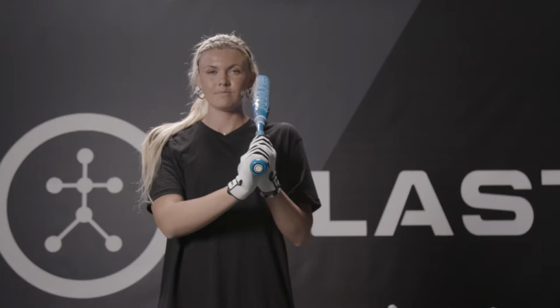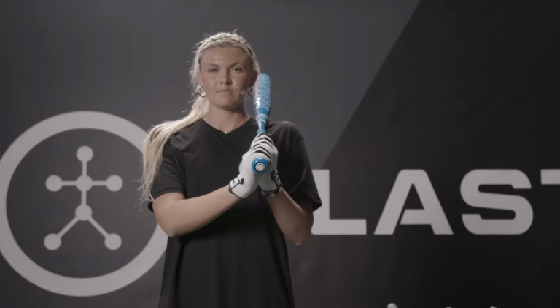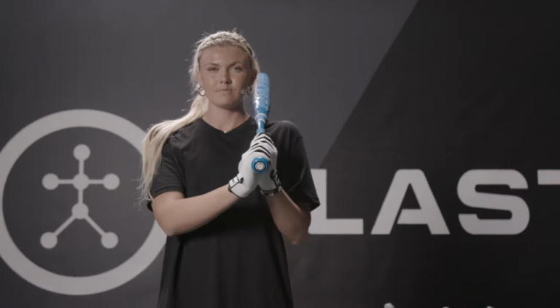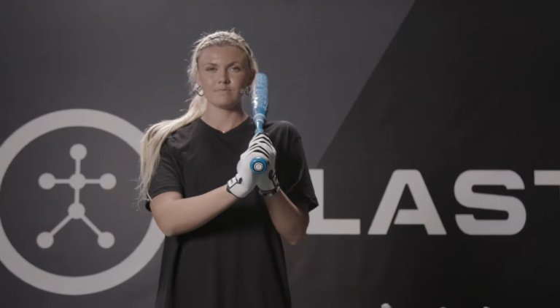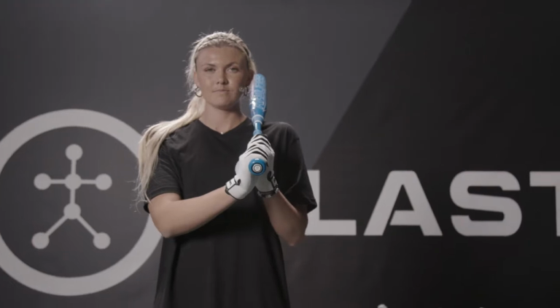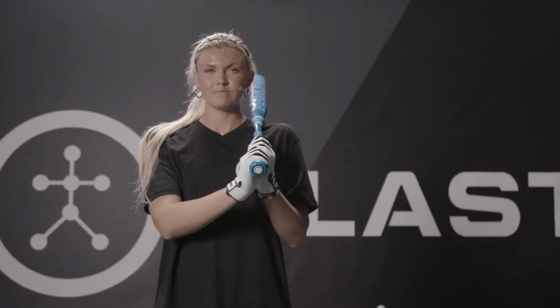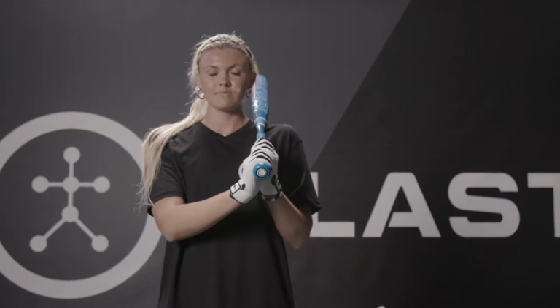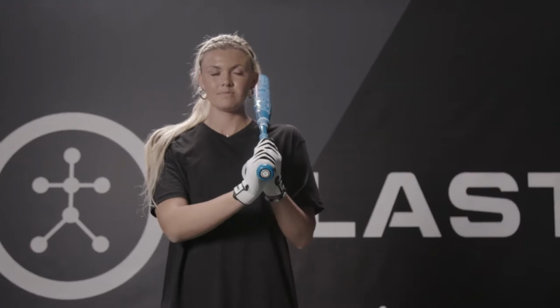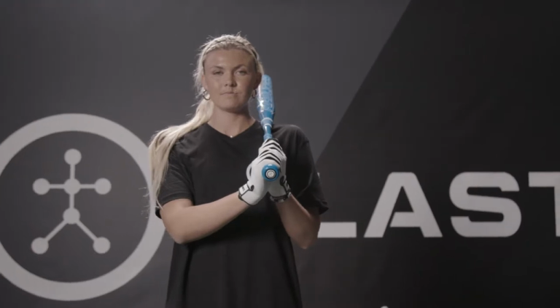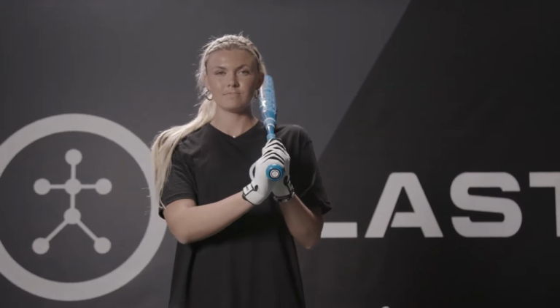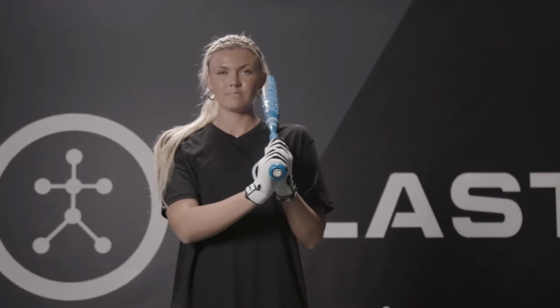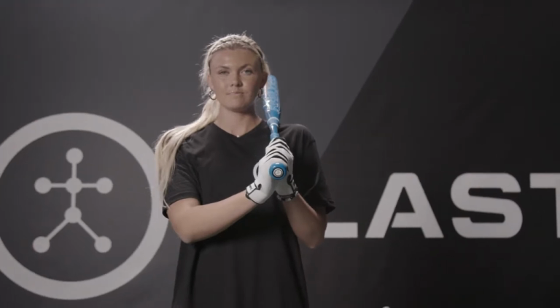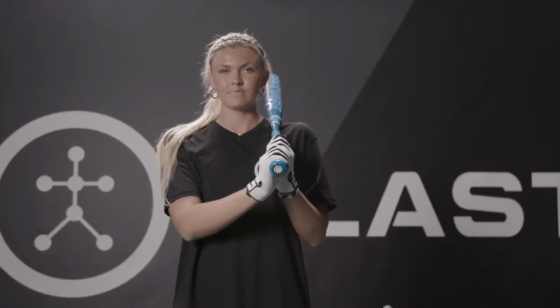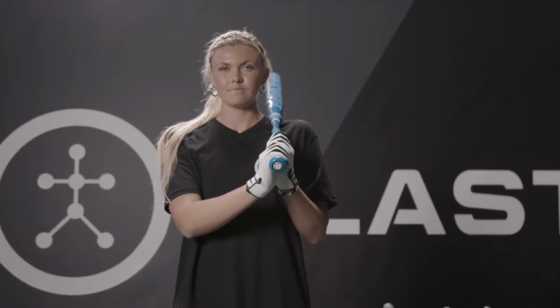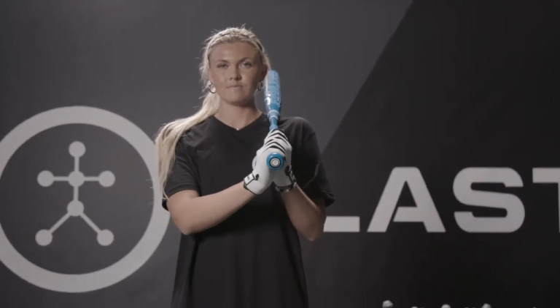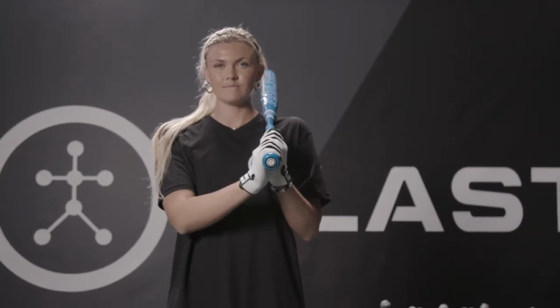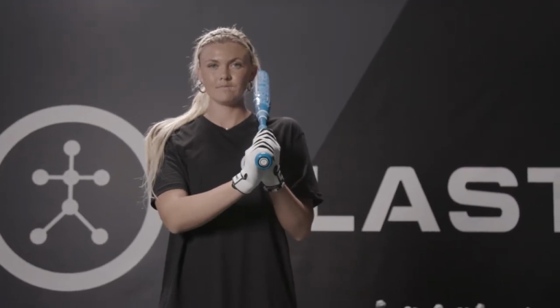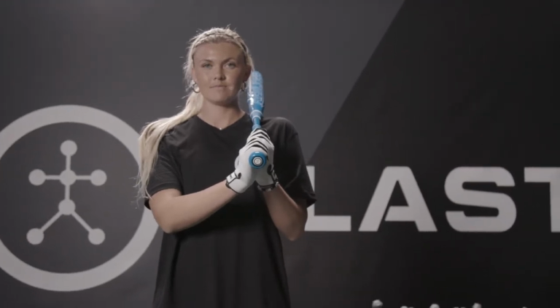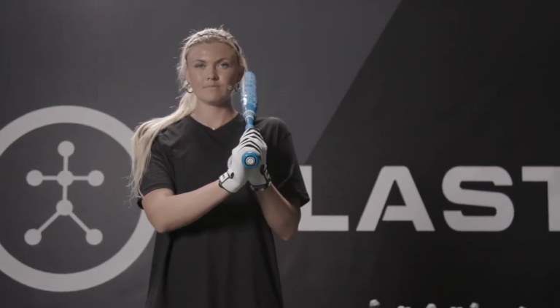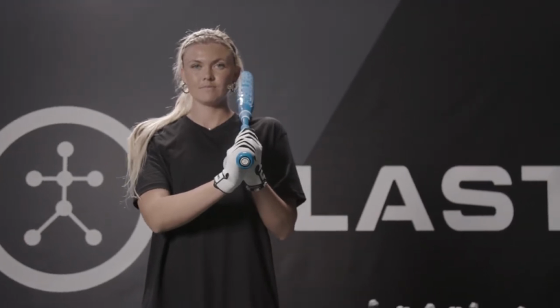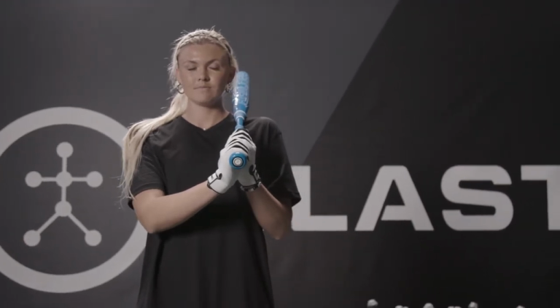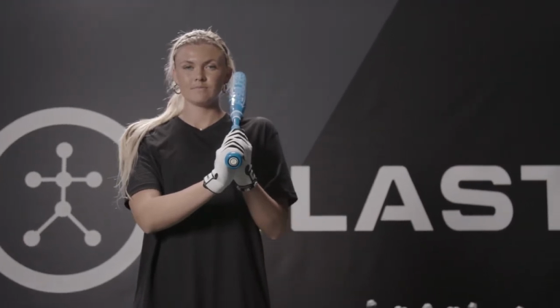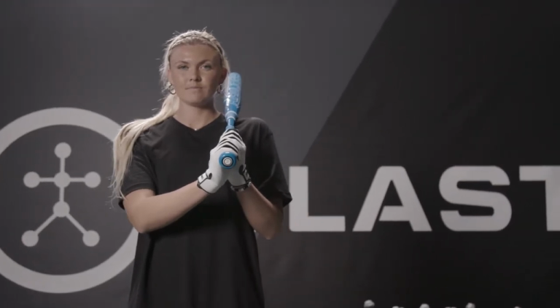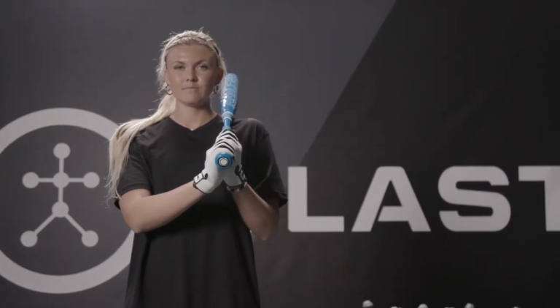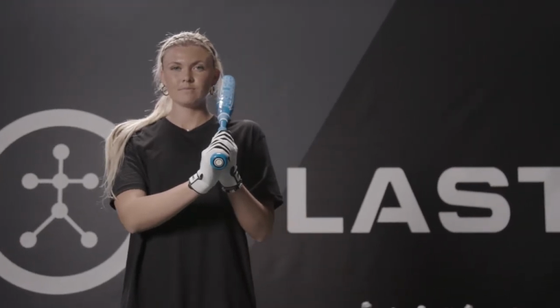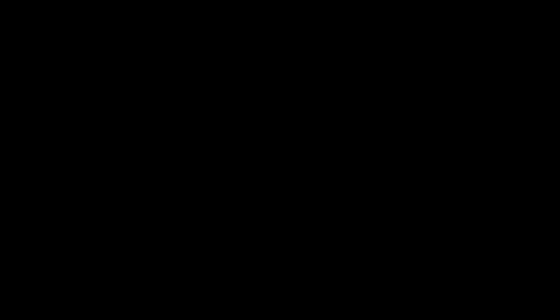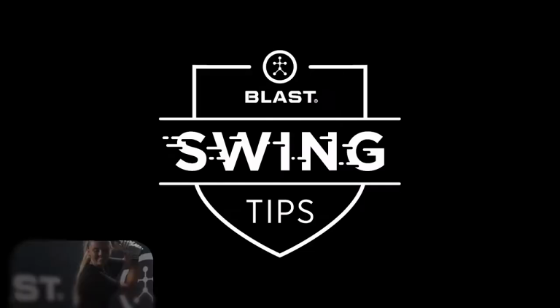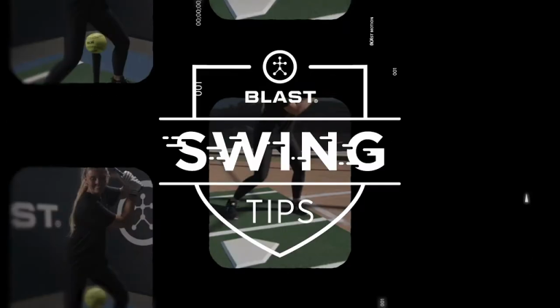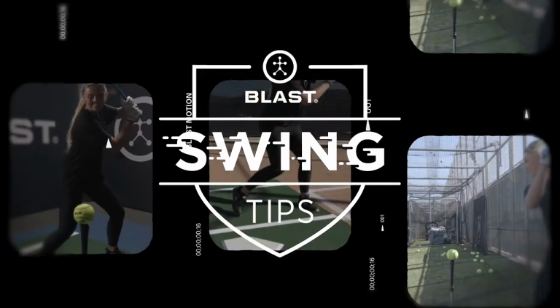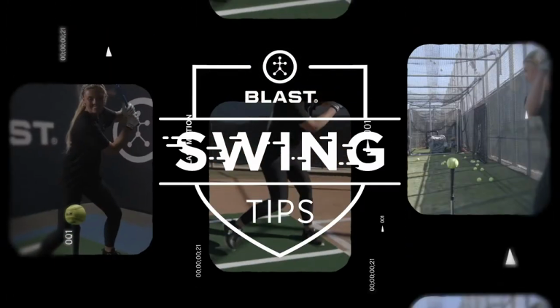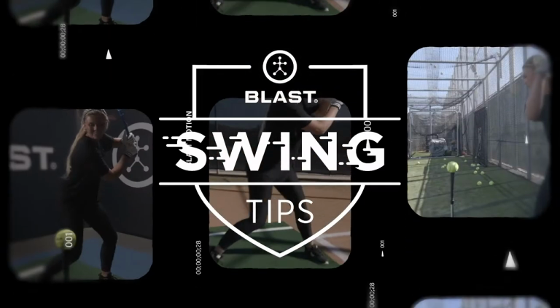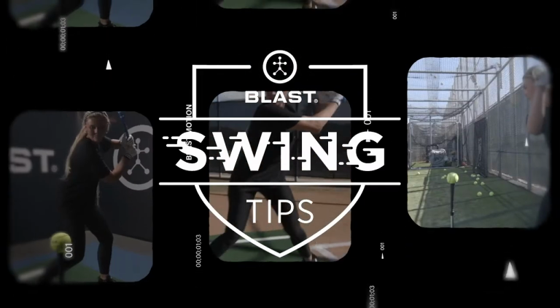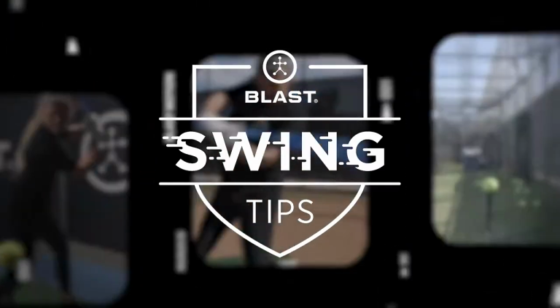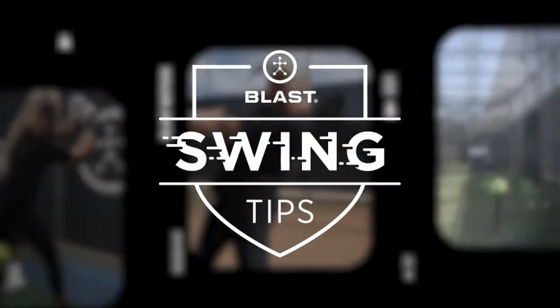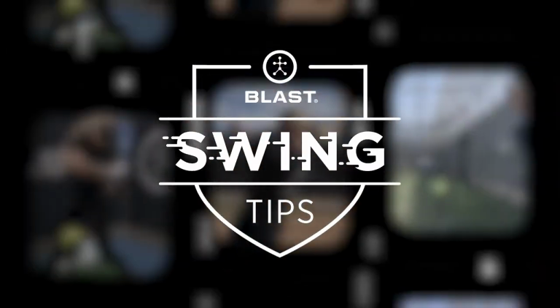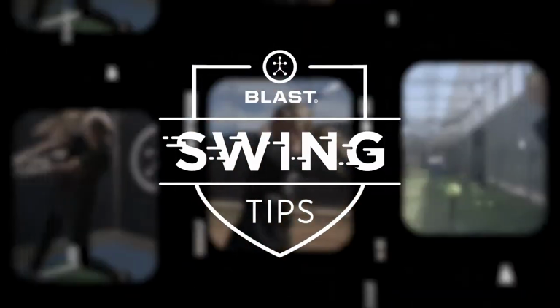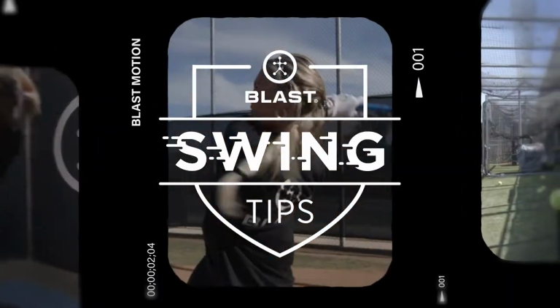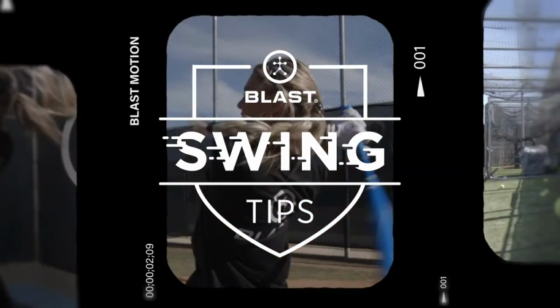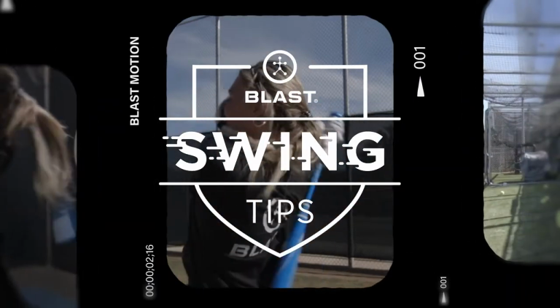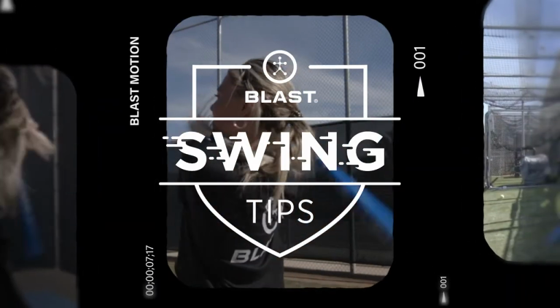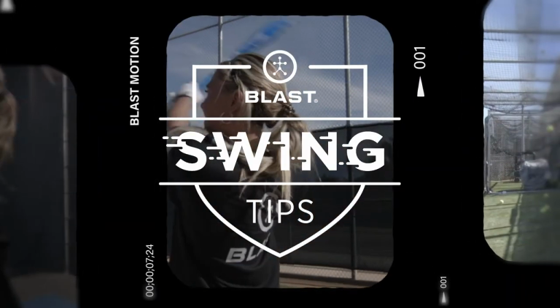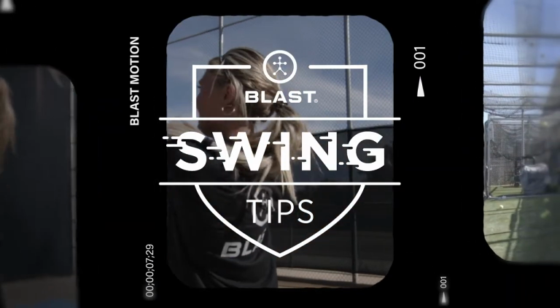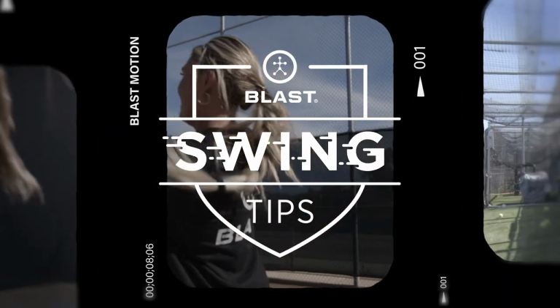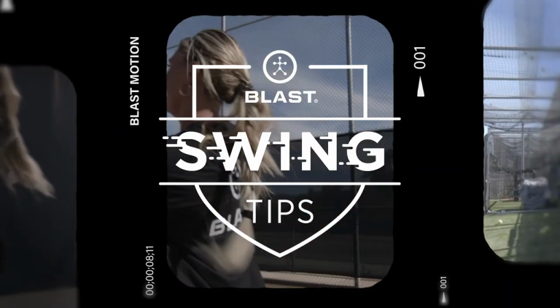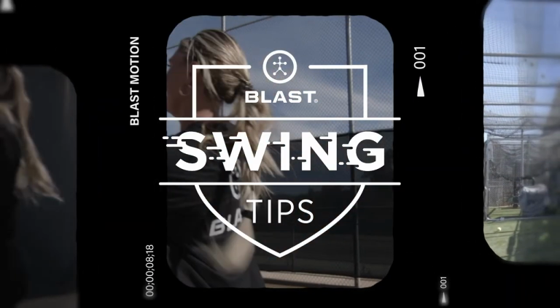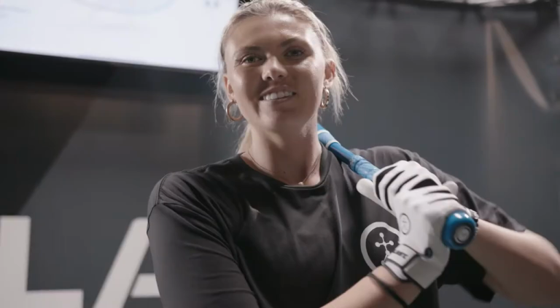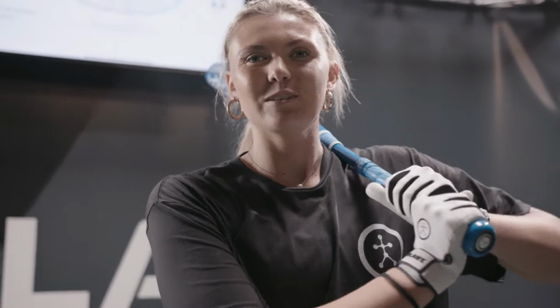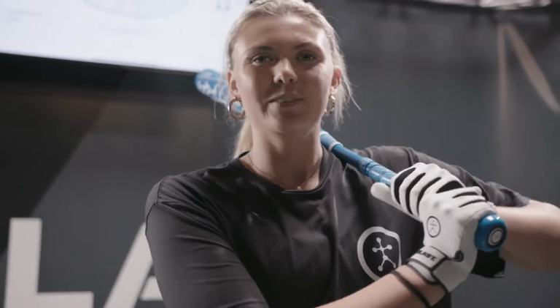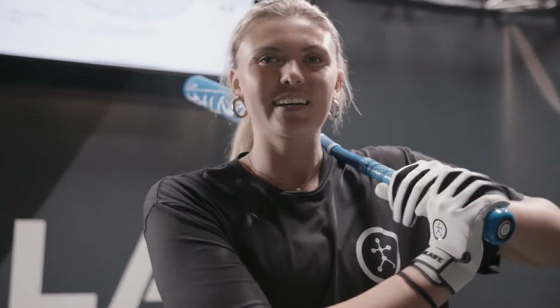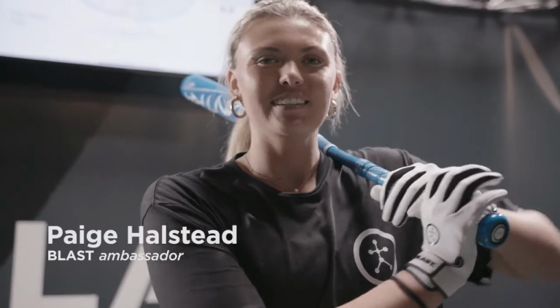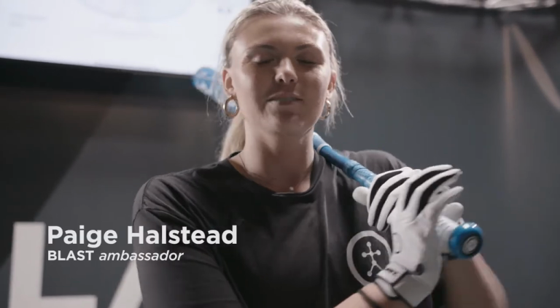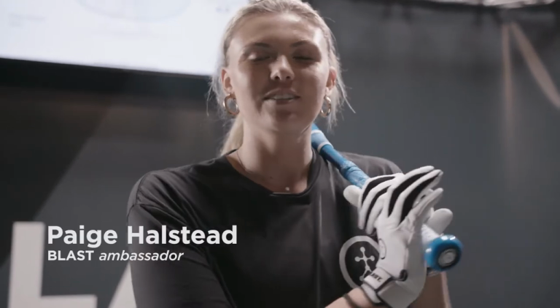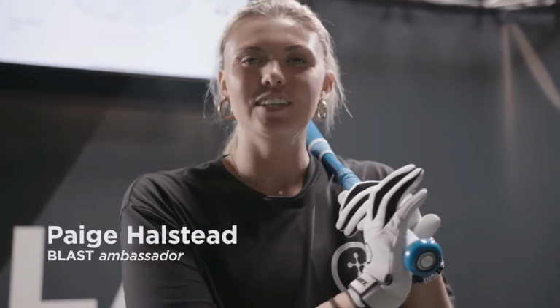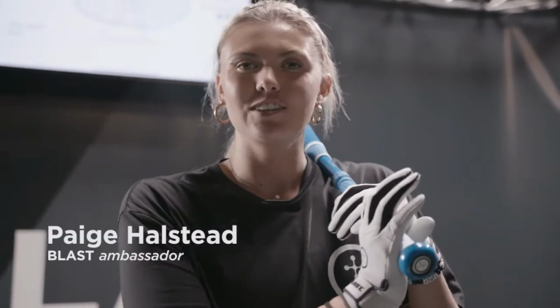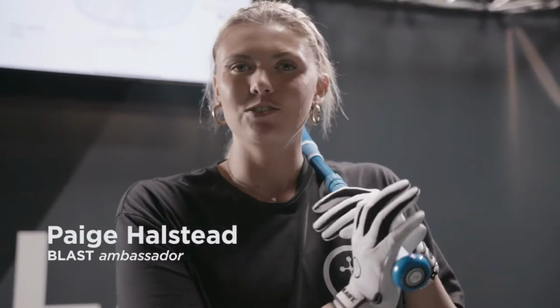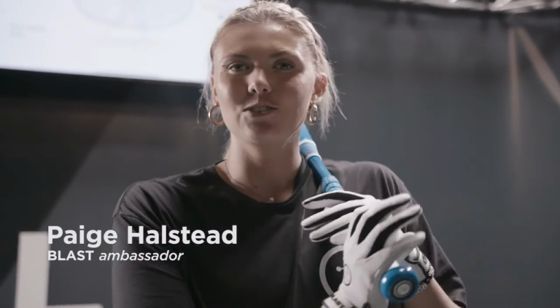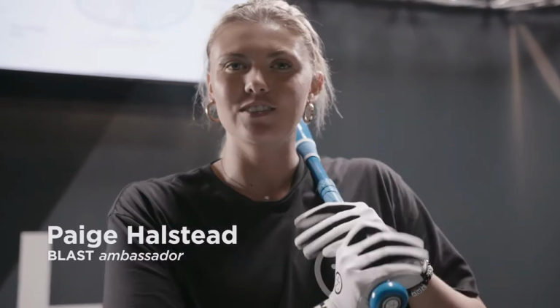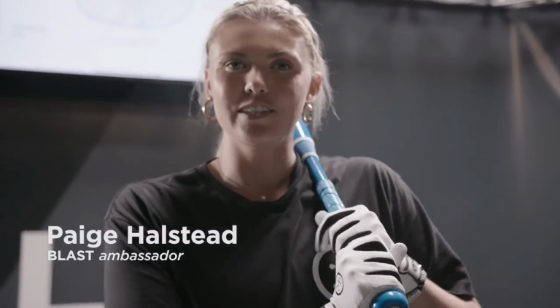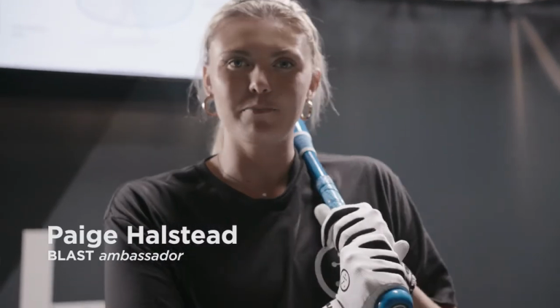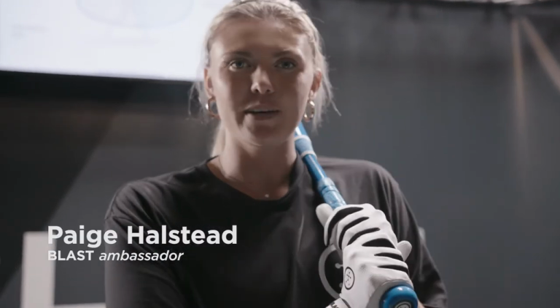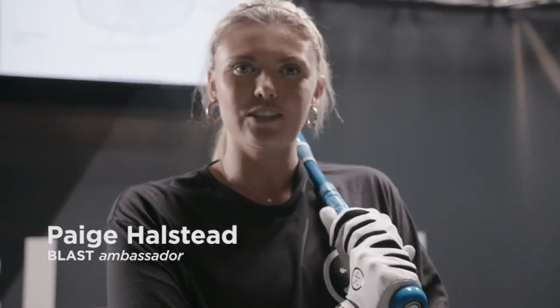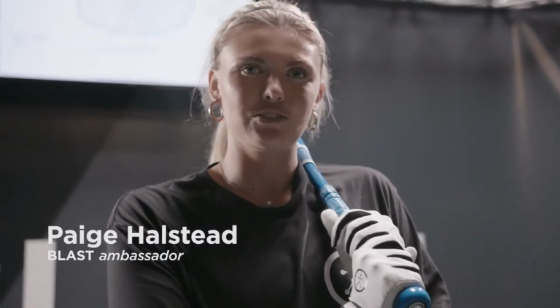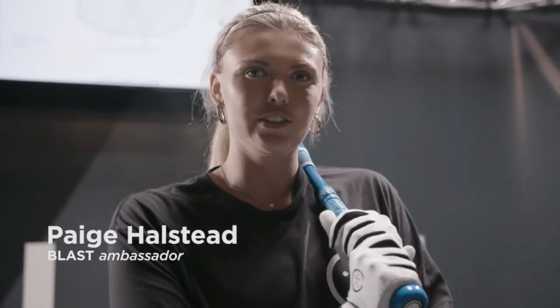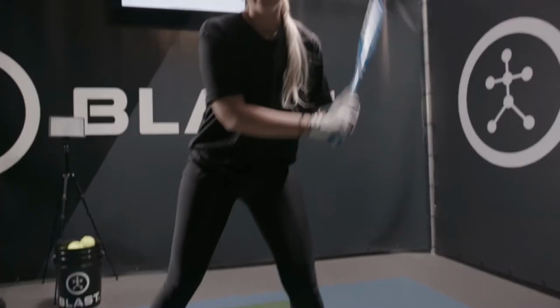I'm Paige Halstead and this is your Blast Swing Tip. What's up guys? I'm going to take you through the step back drill.